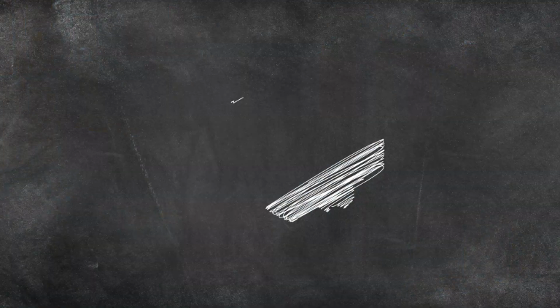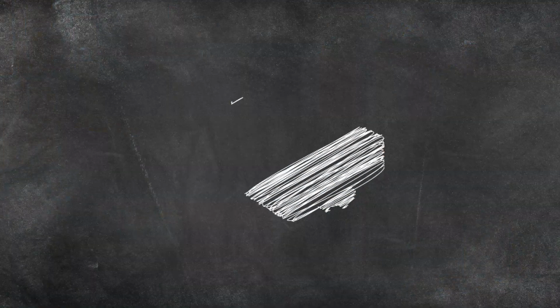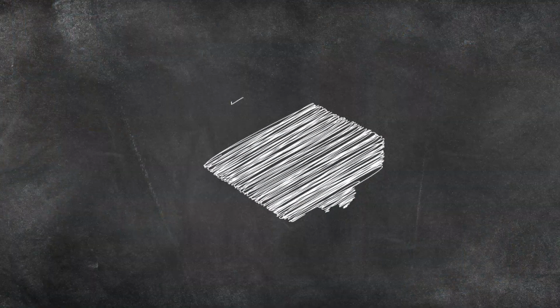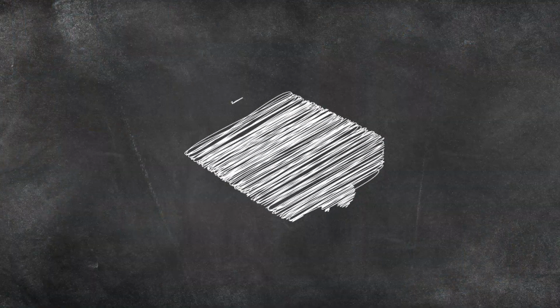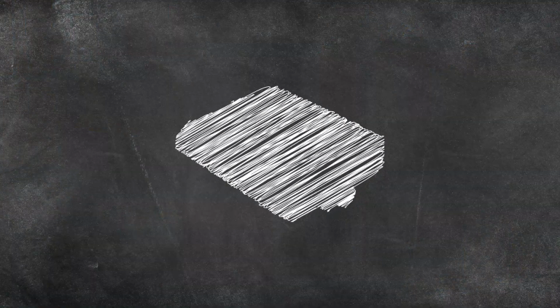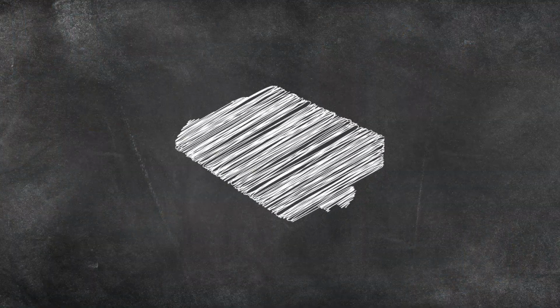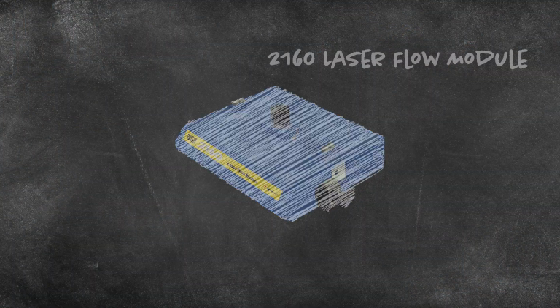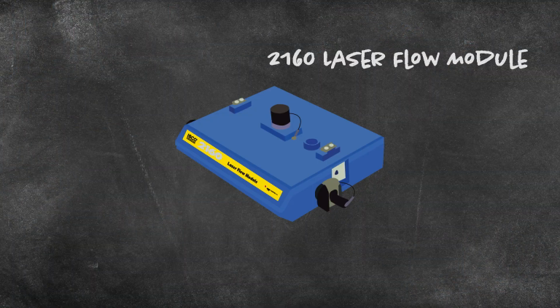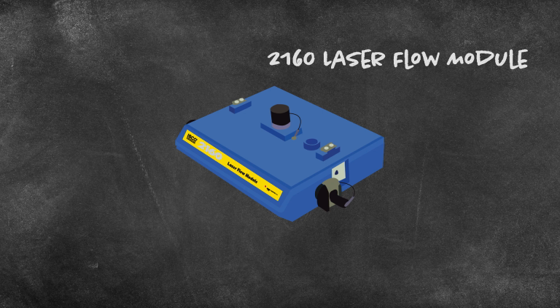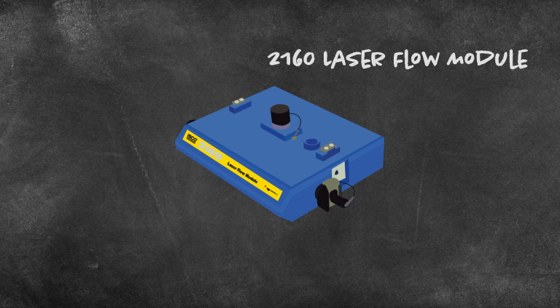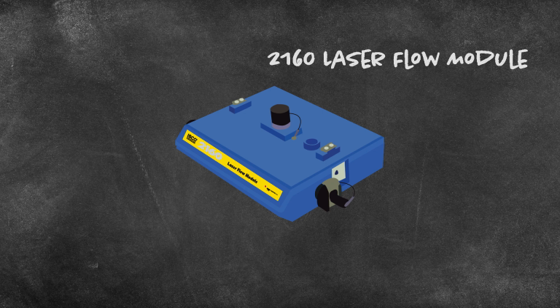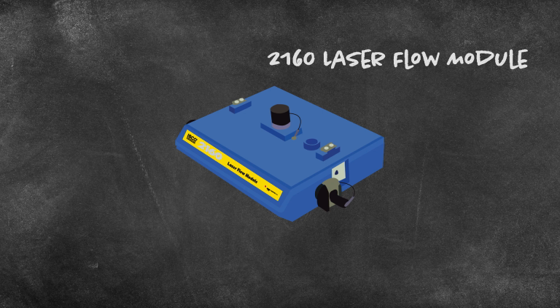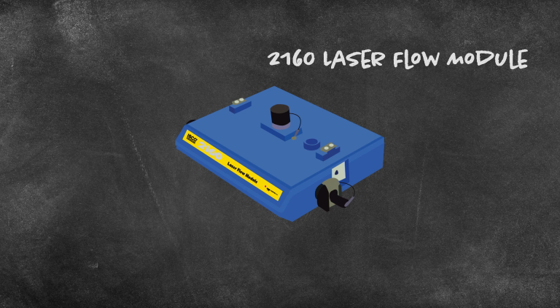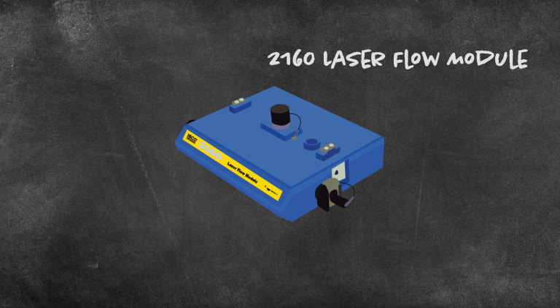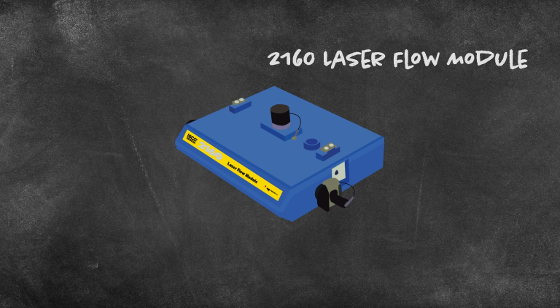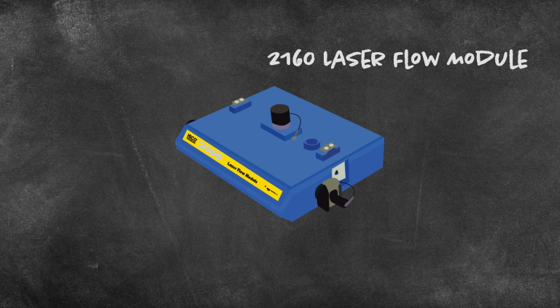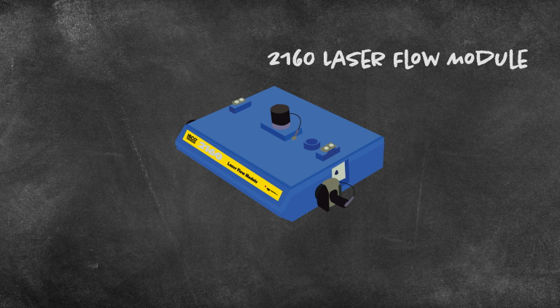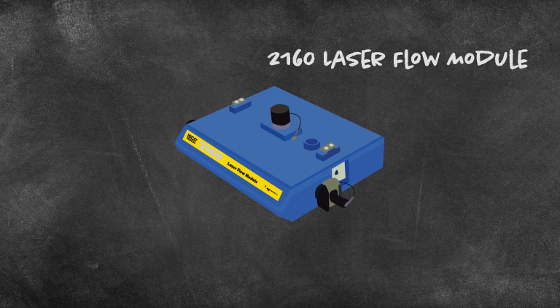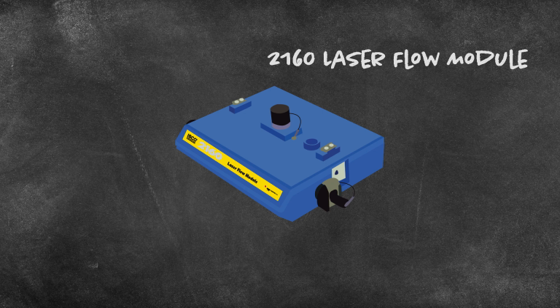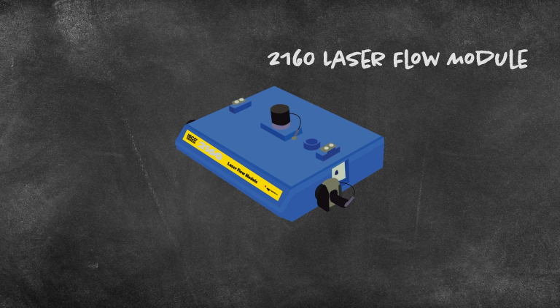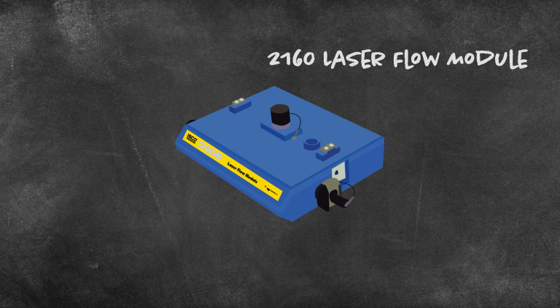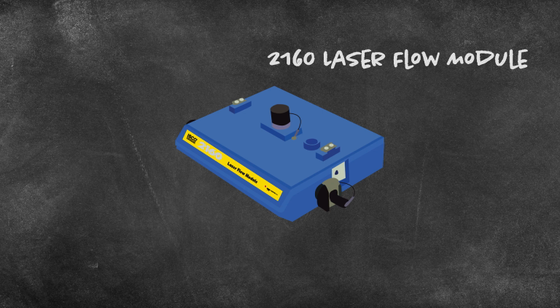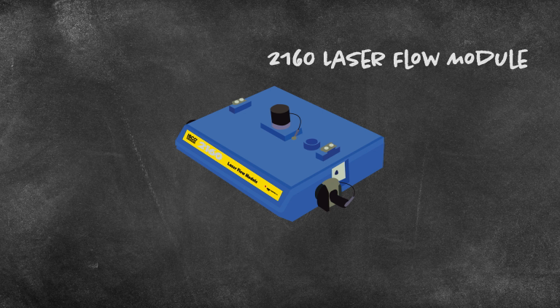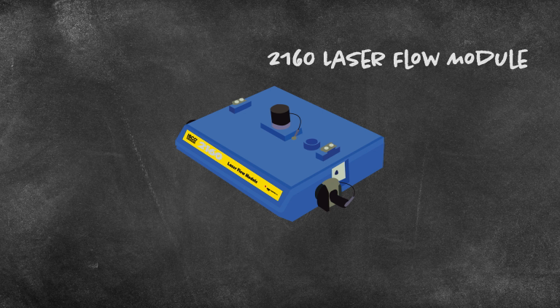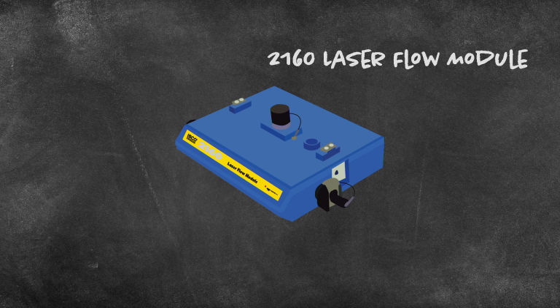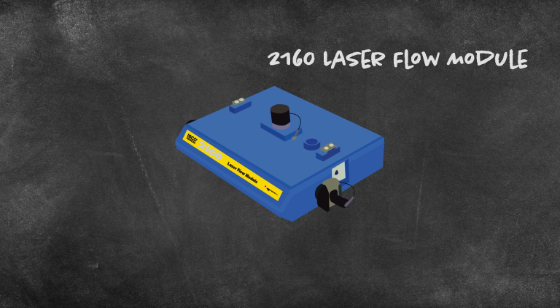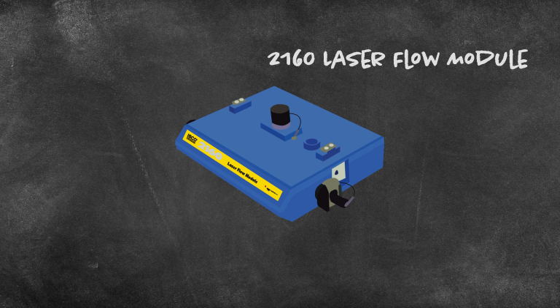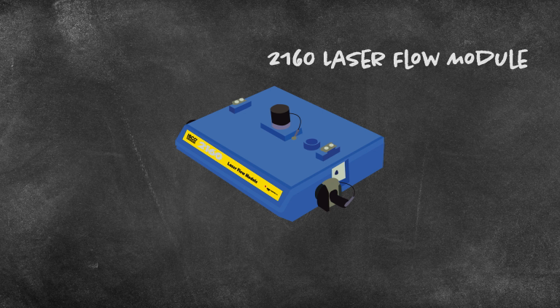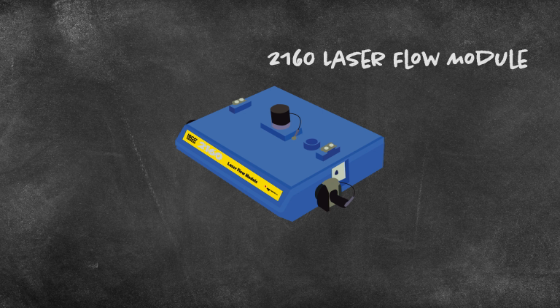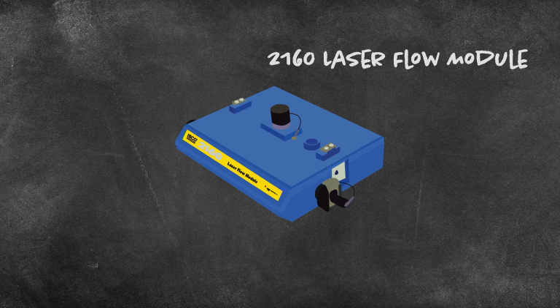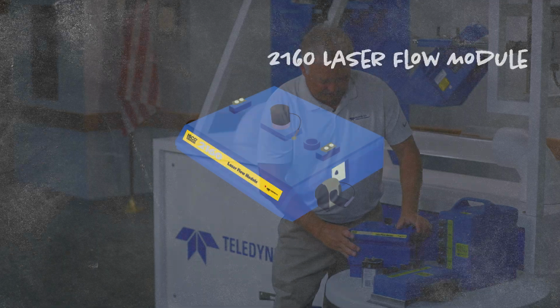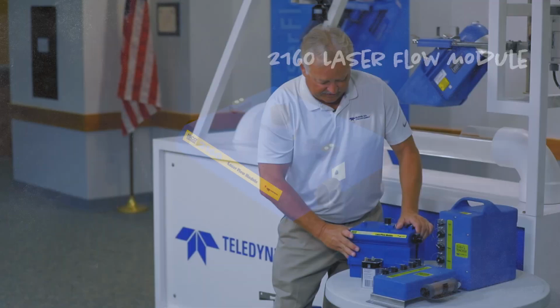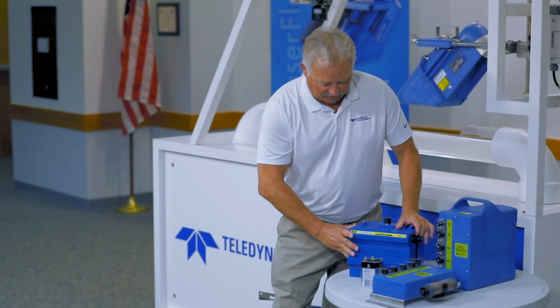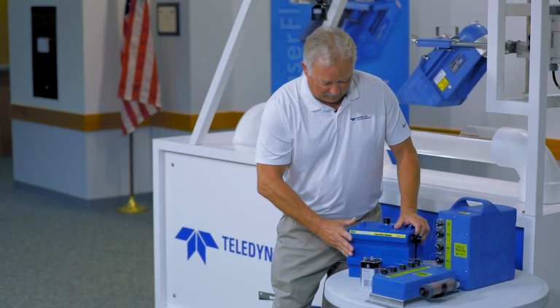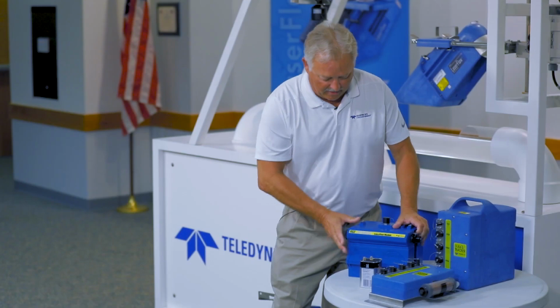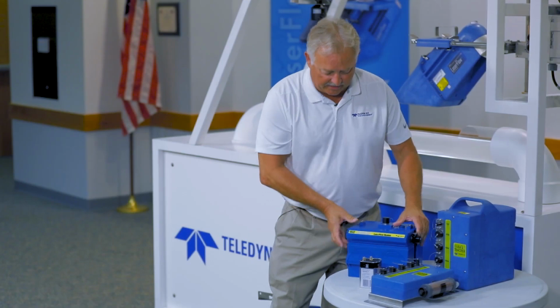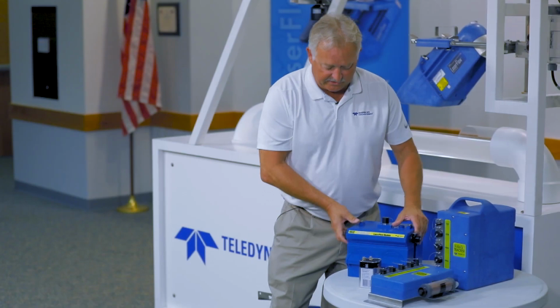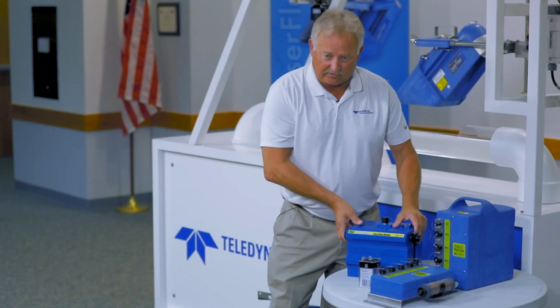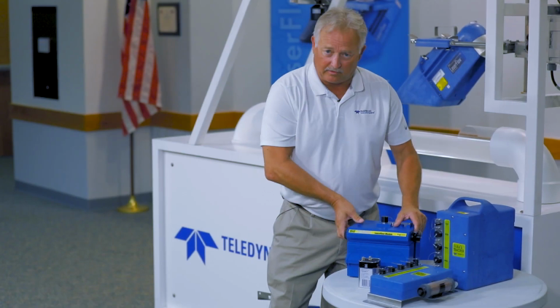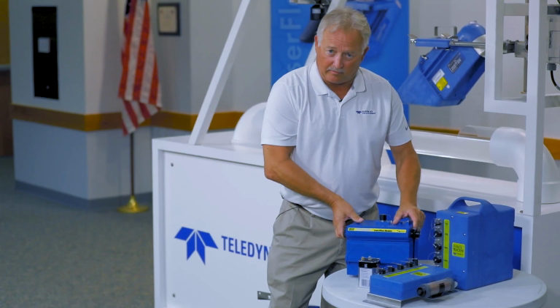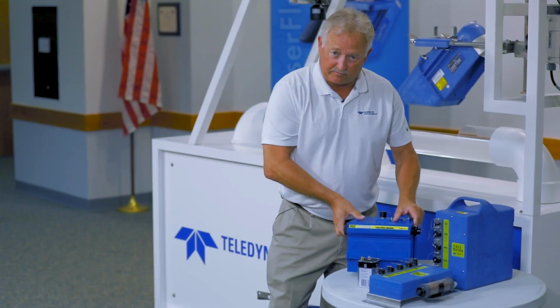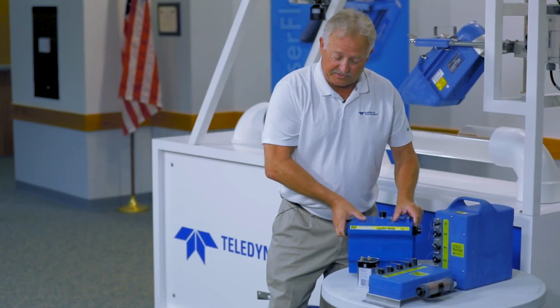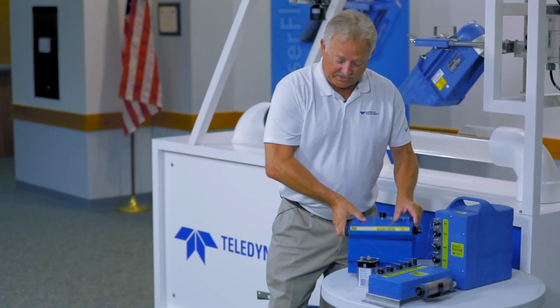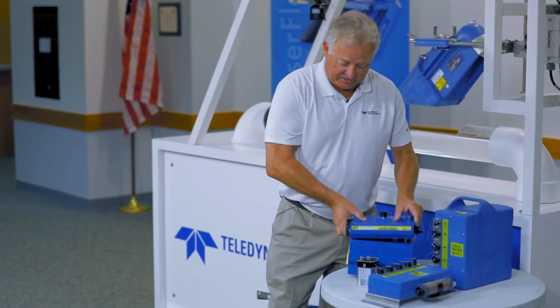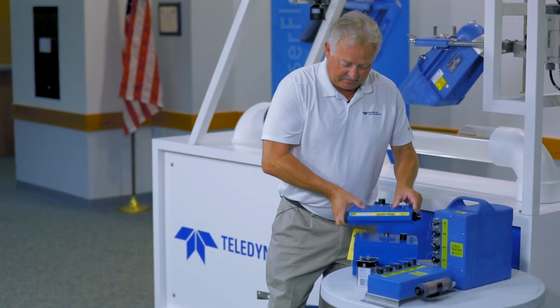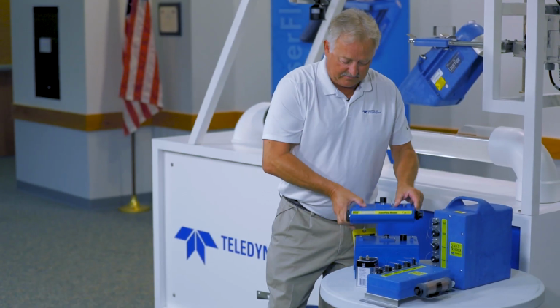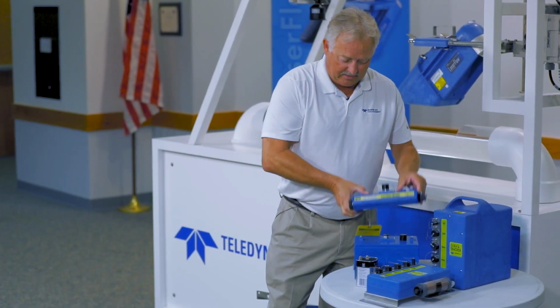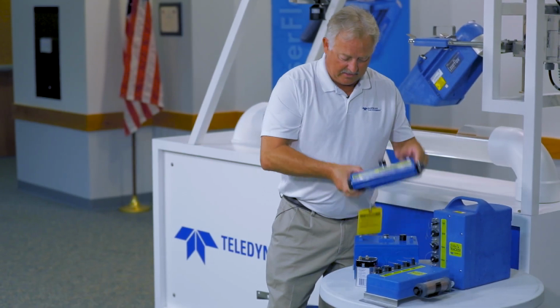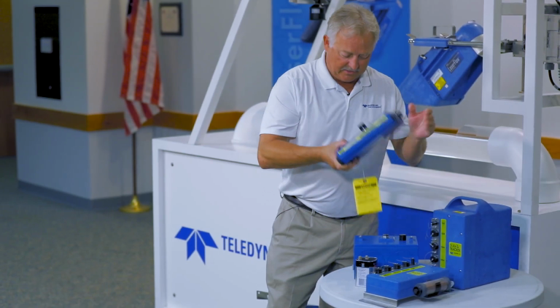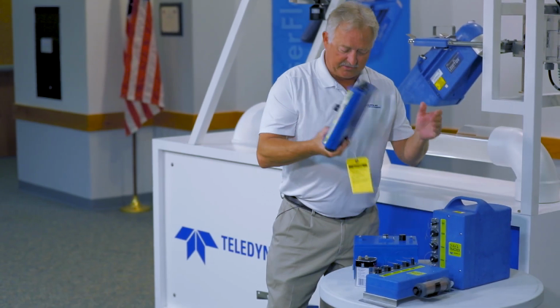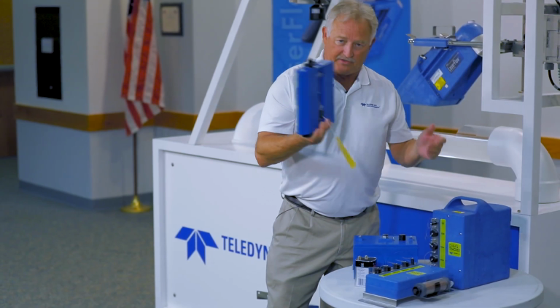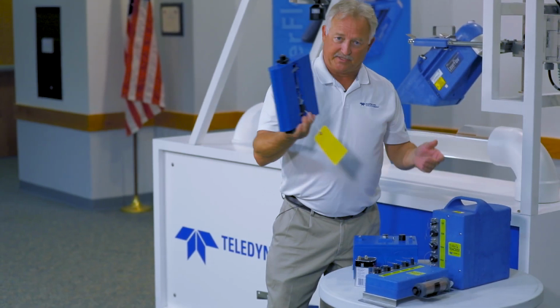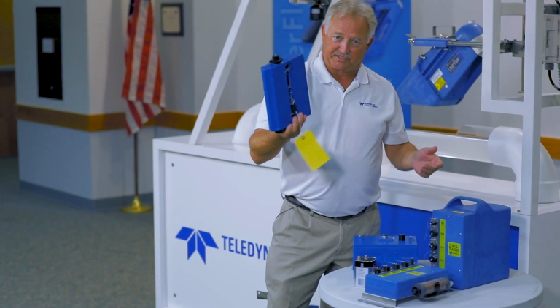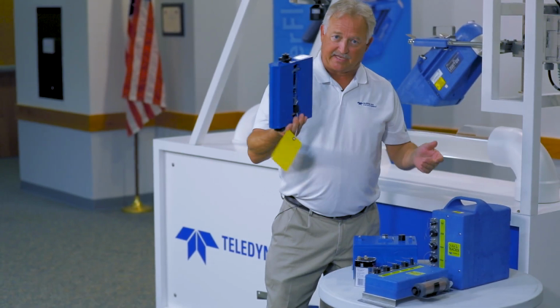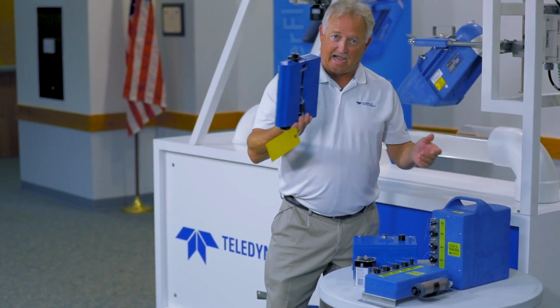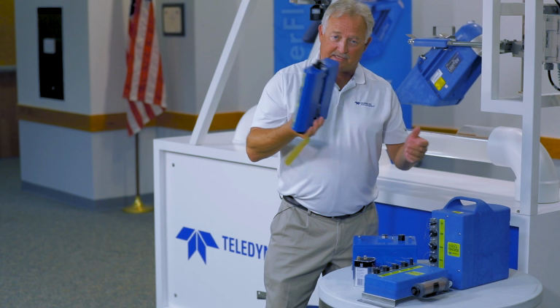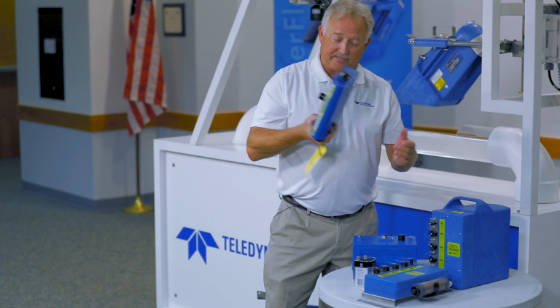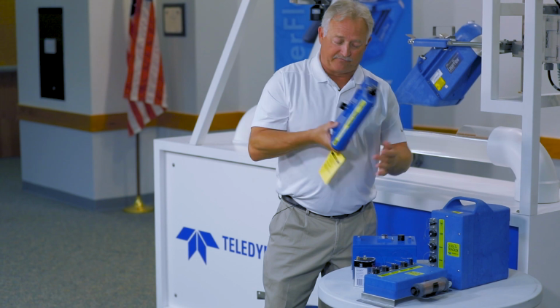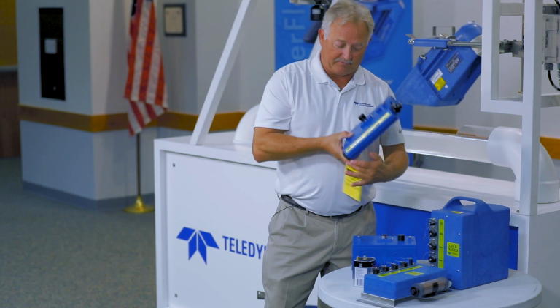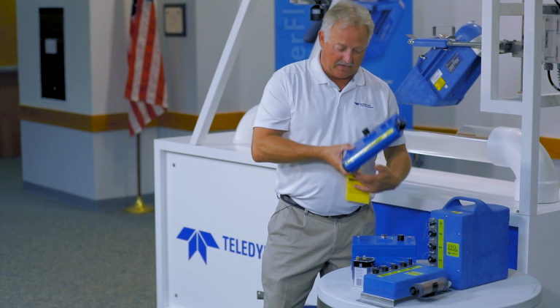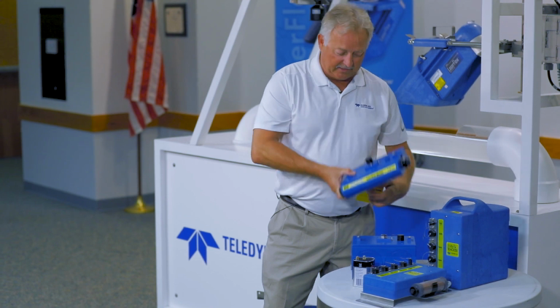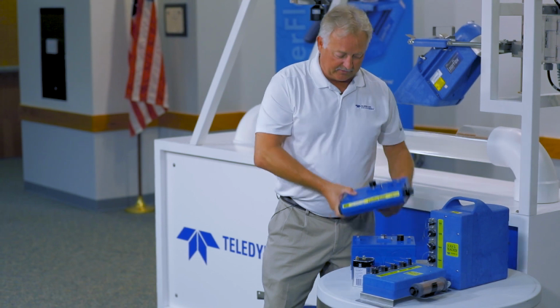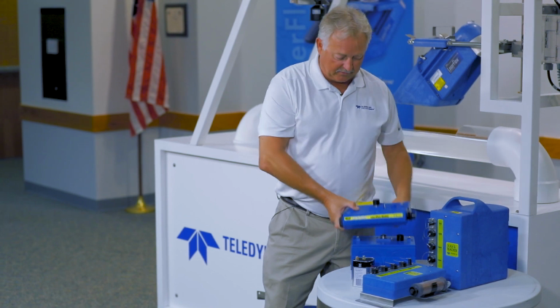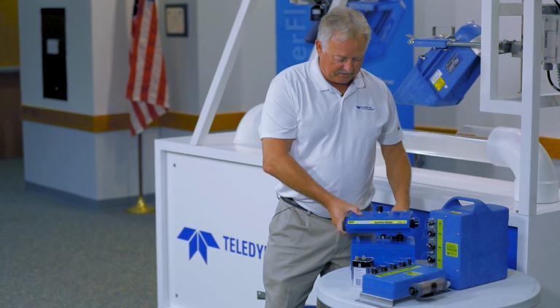The next one we're going to talk about is a 2160. These are a modular system, so you can stack different modules.